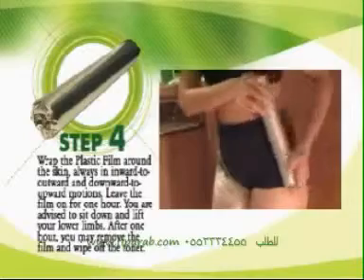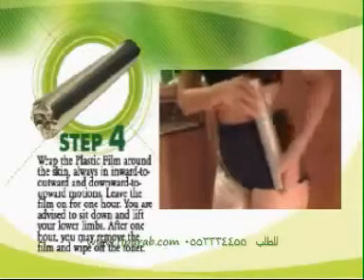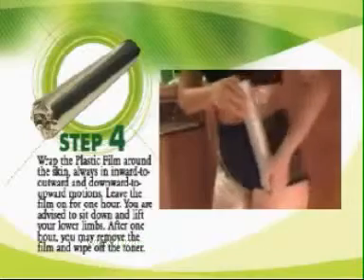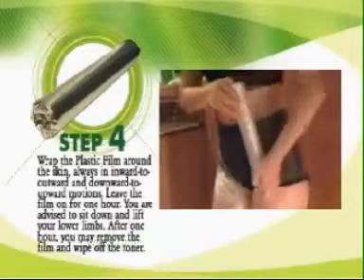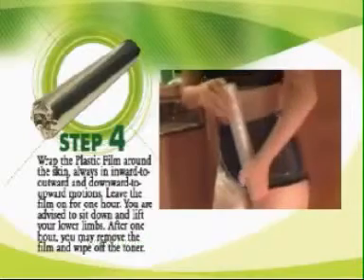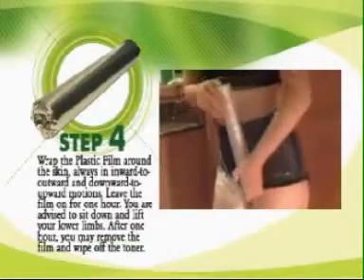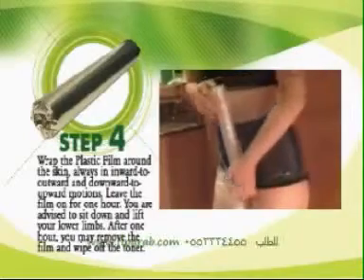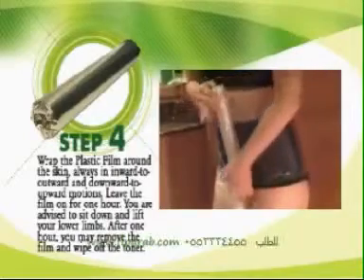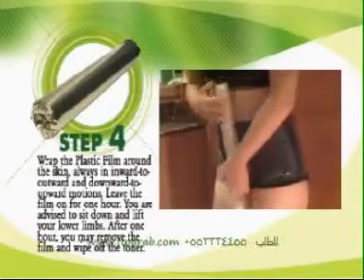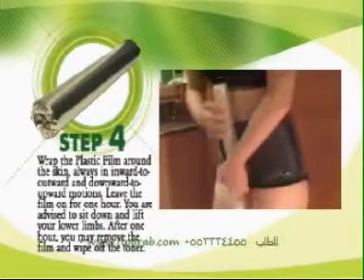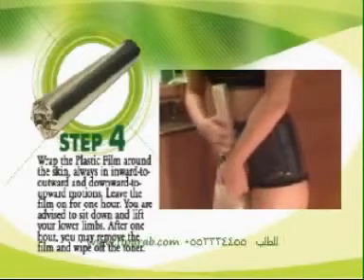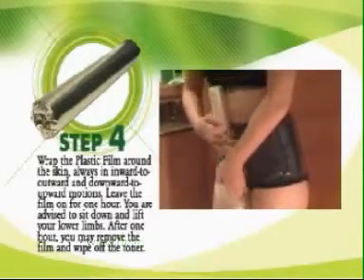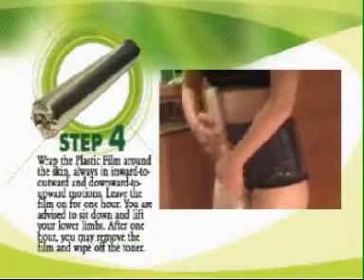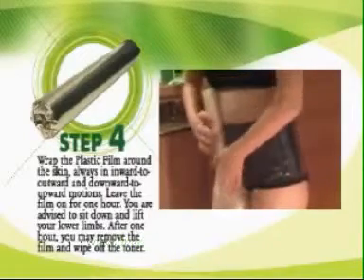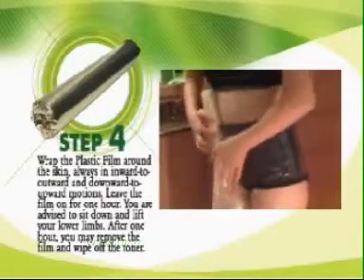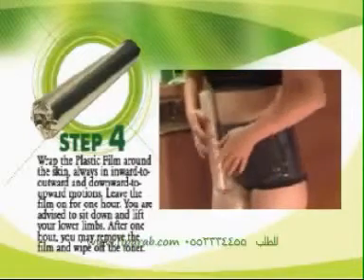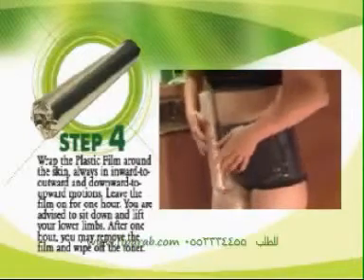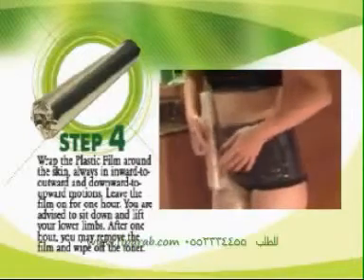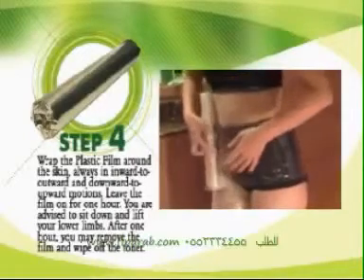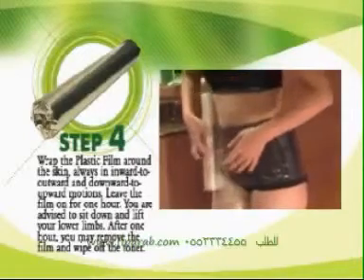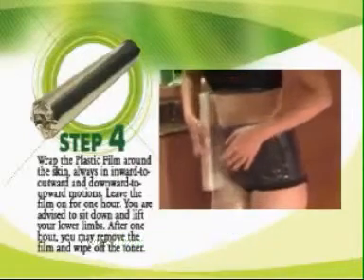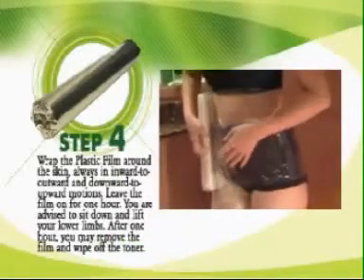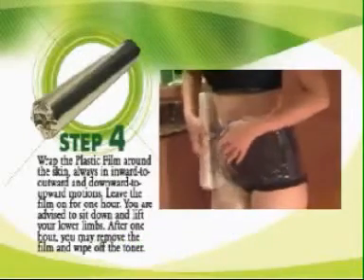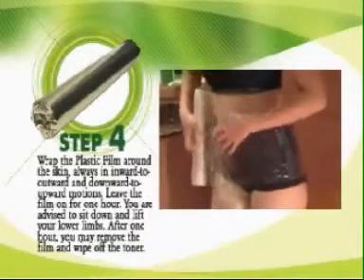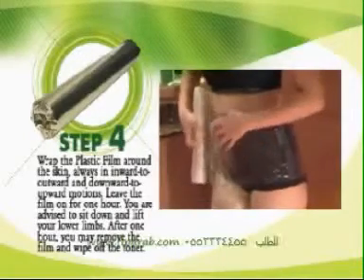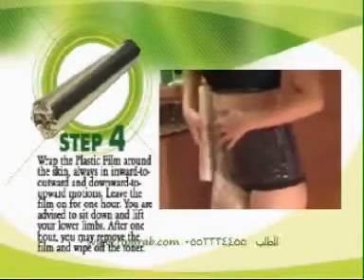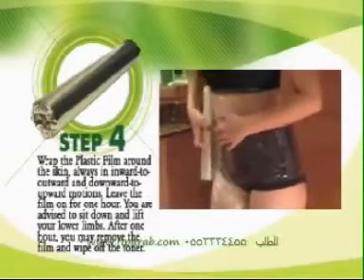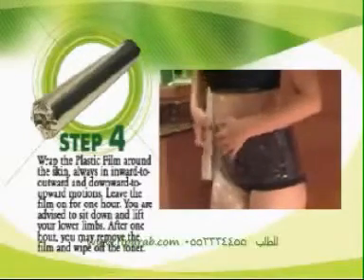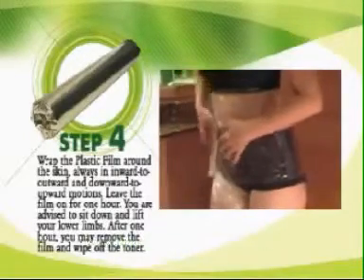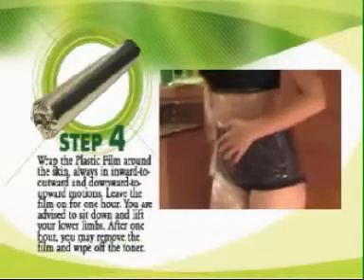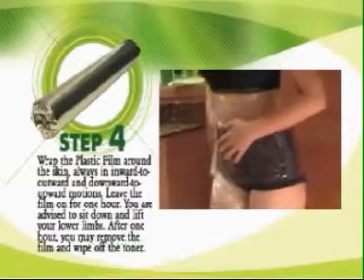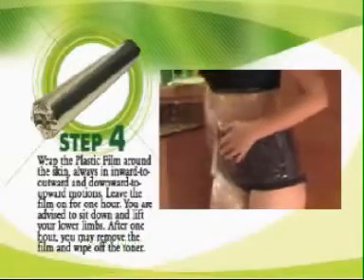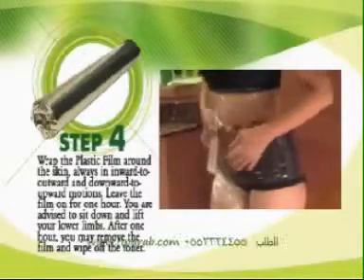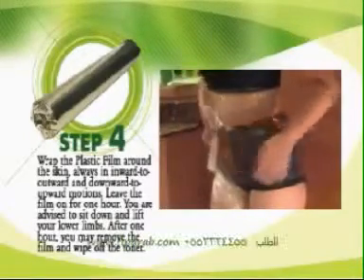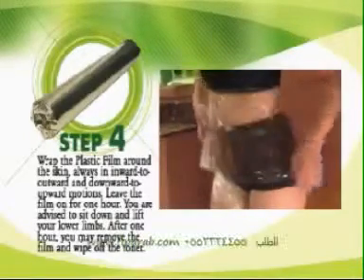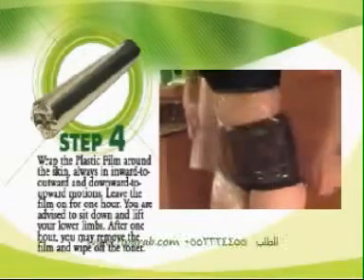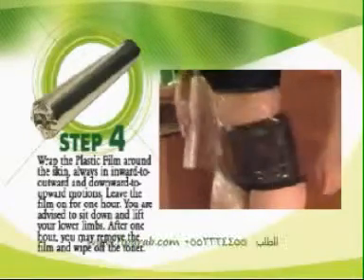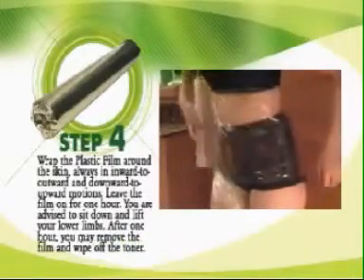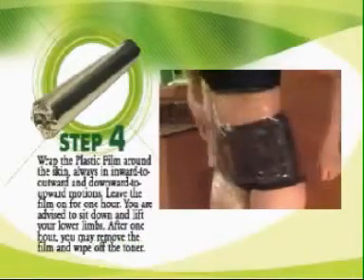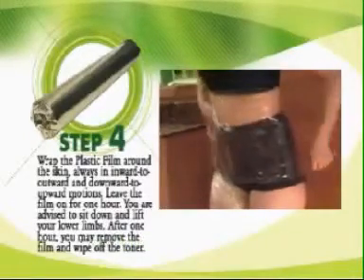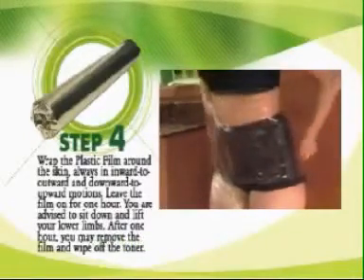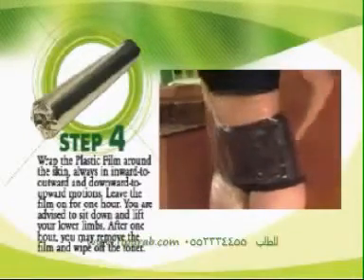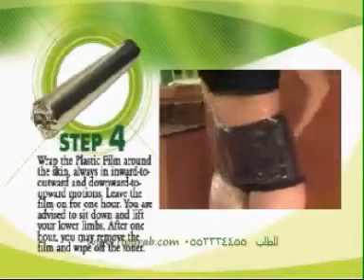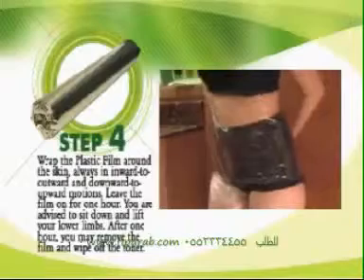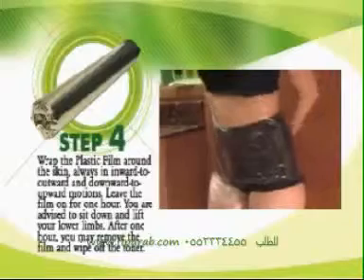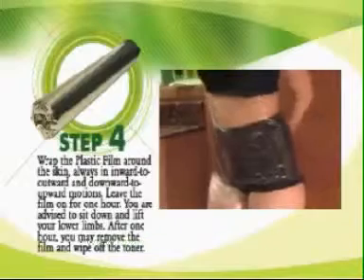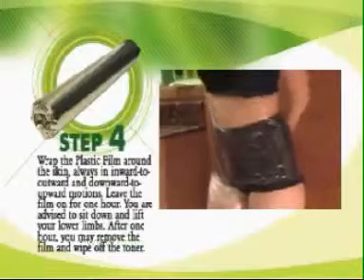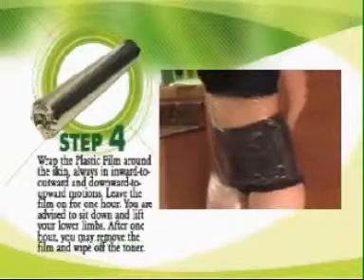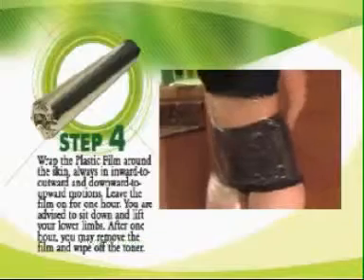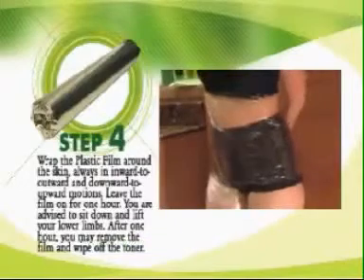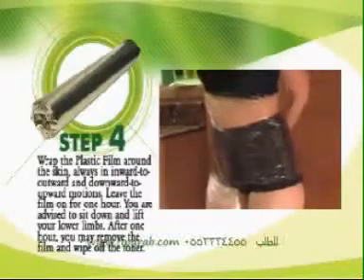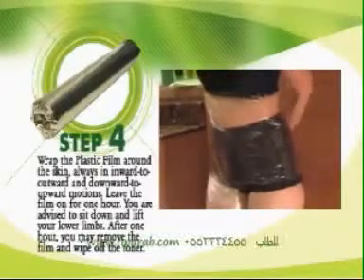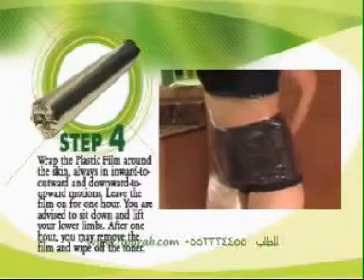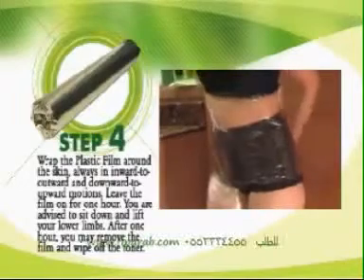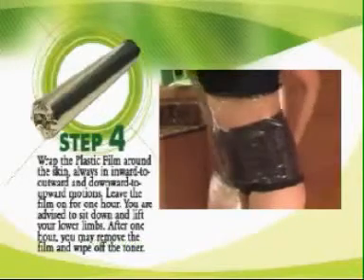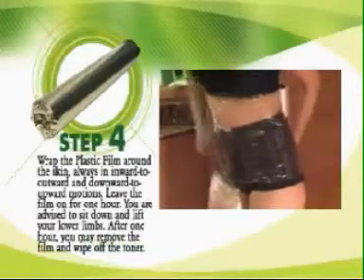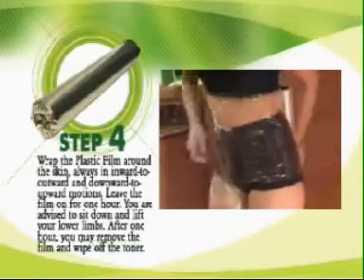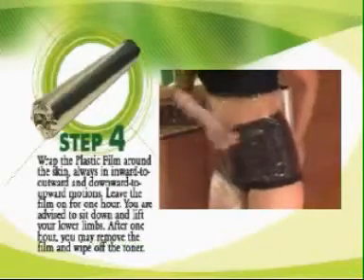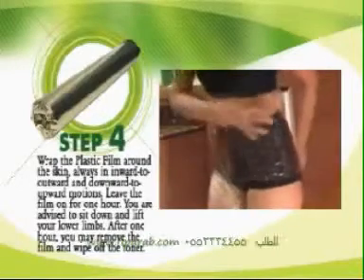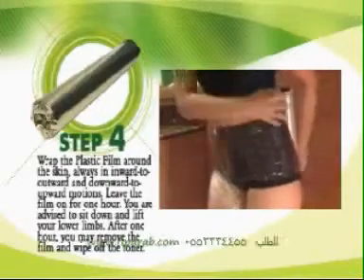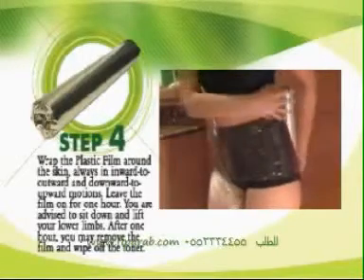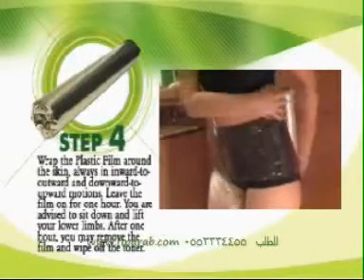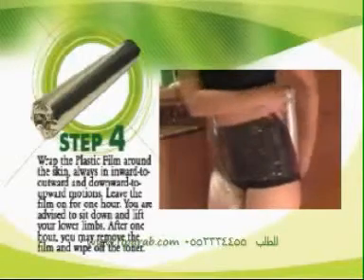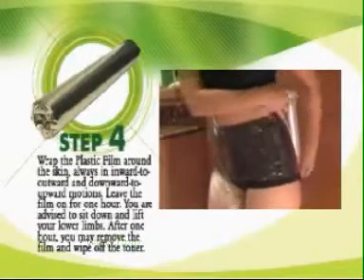Then, proceed to wrap the other thigh. Twist the film vertically and wrap 7 to 8 times.